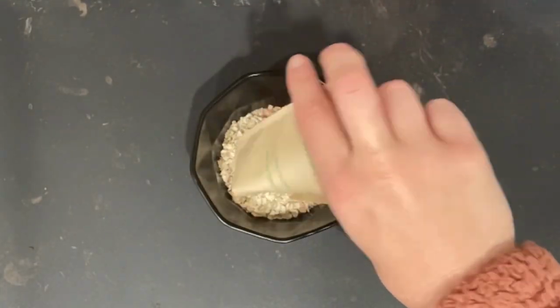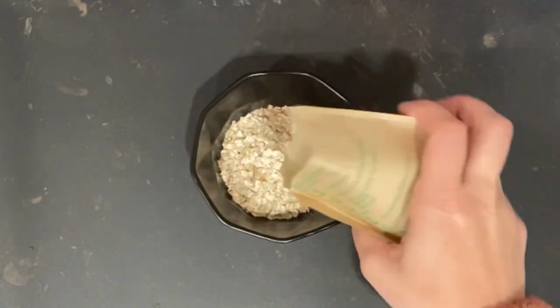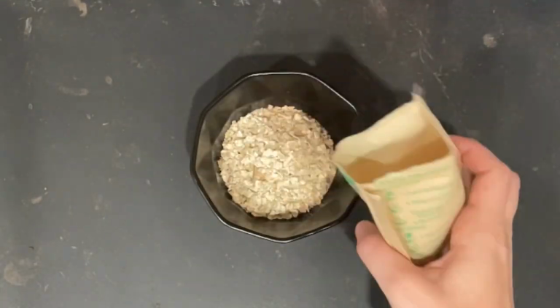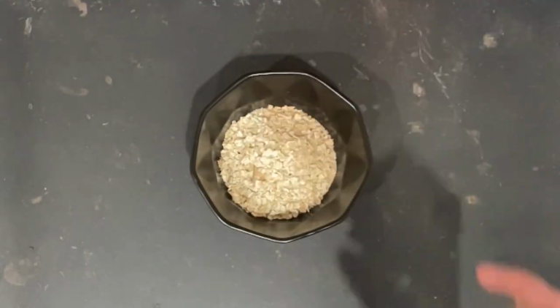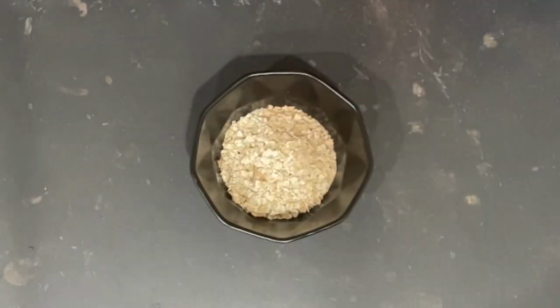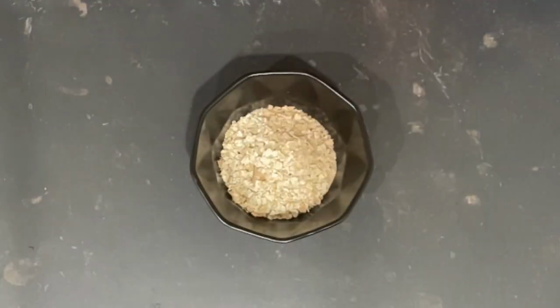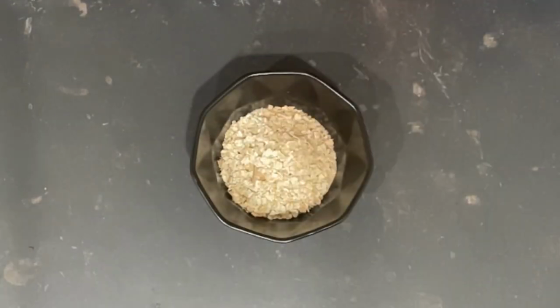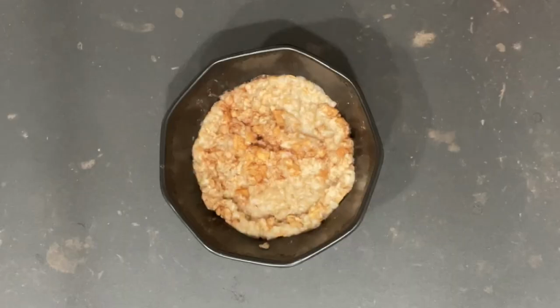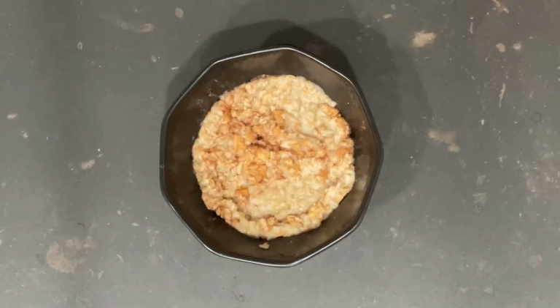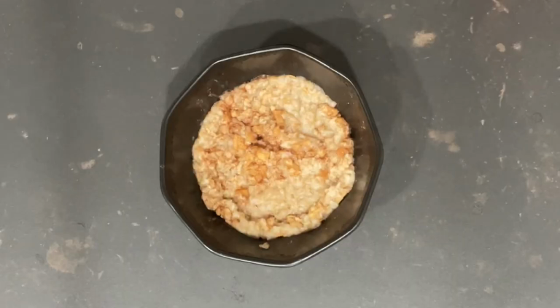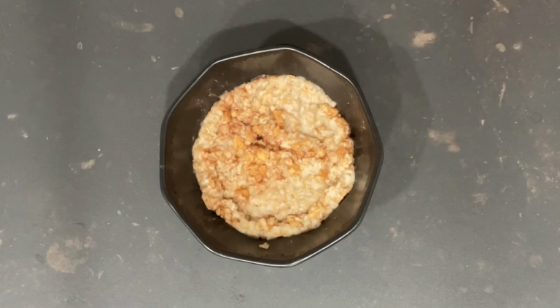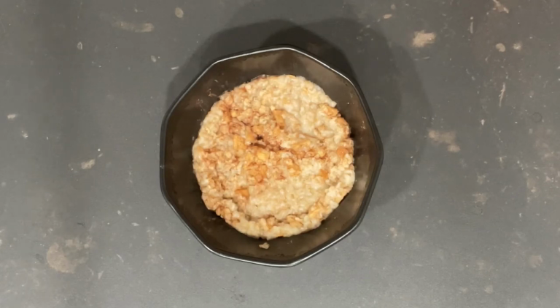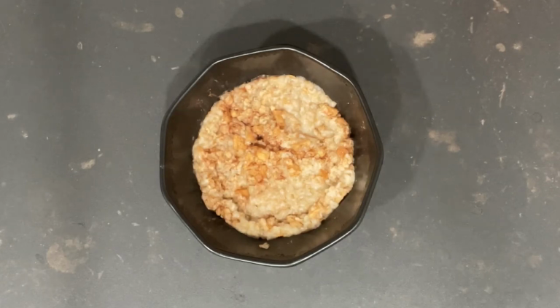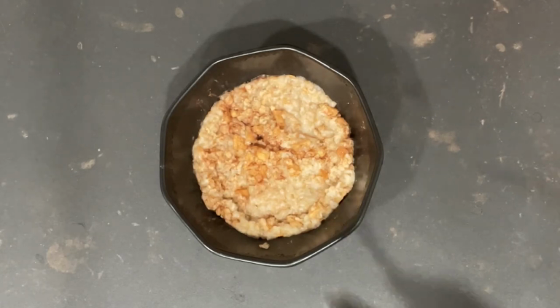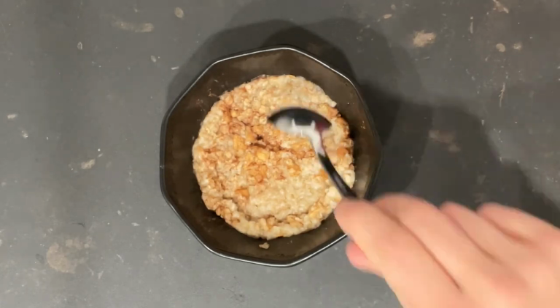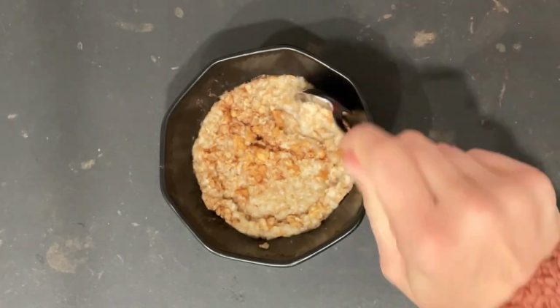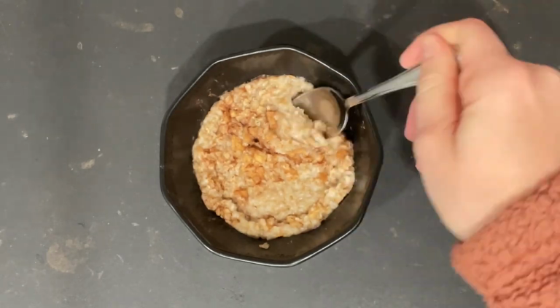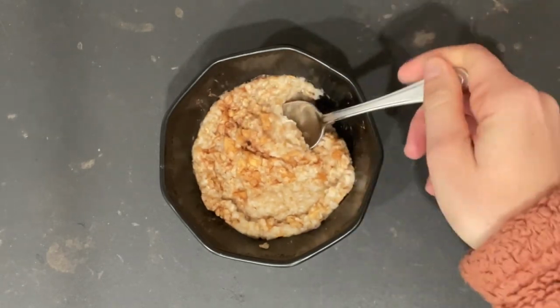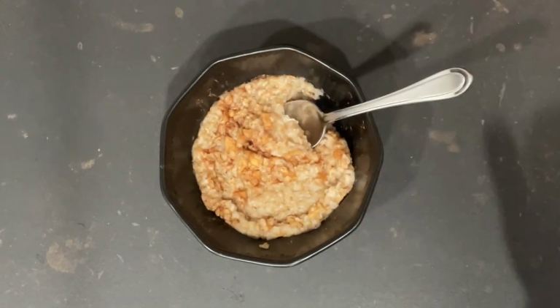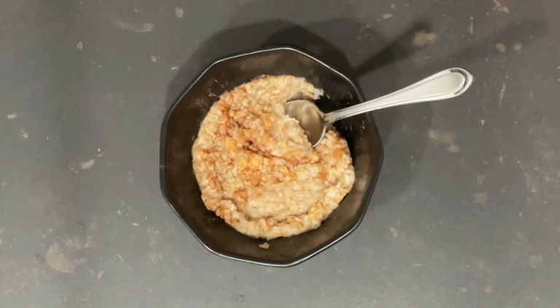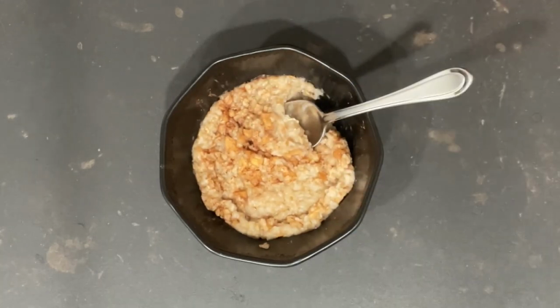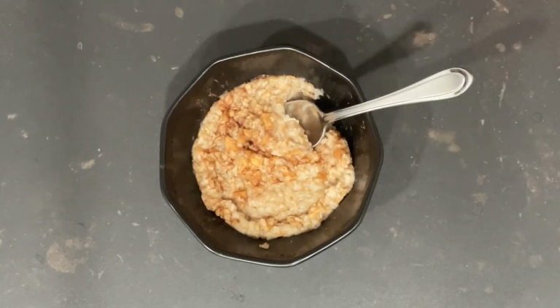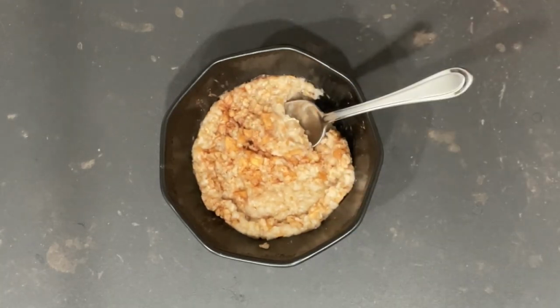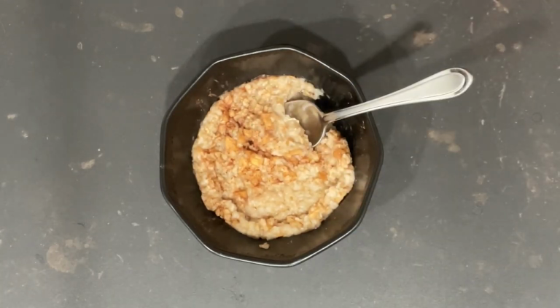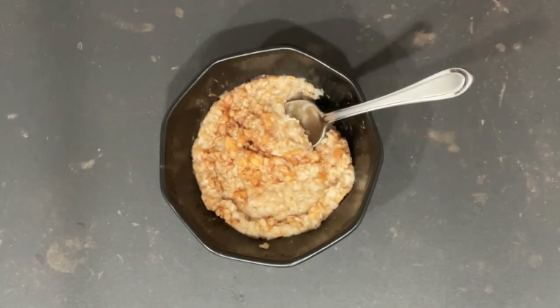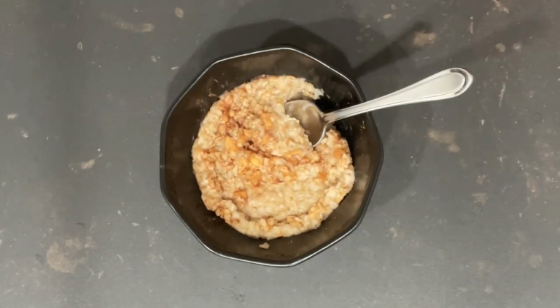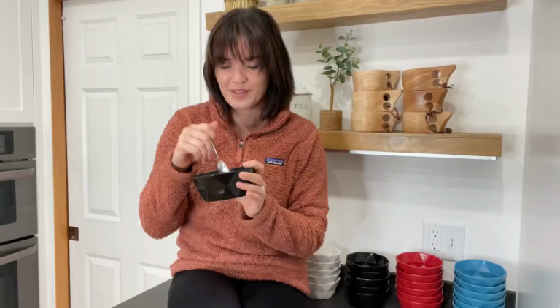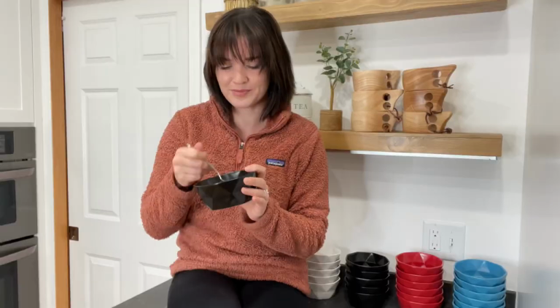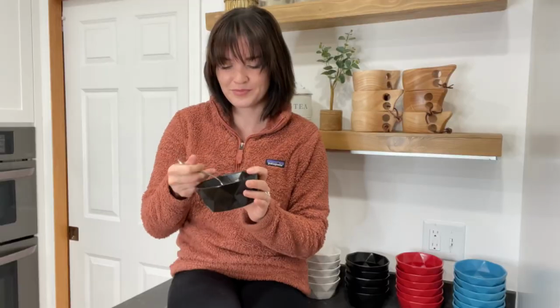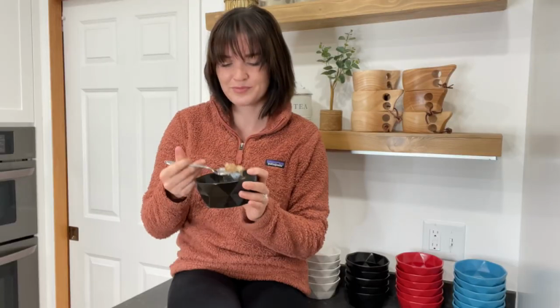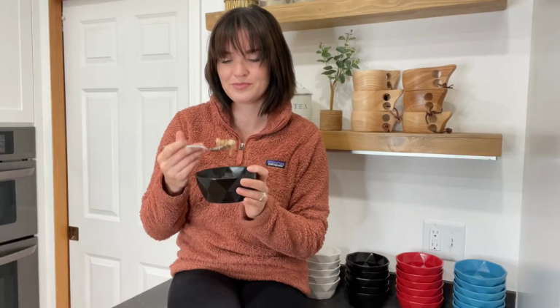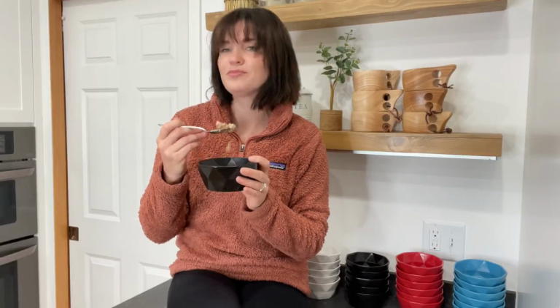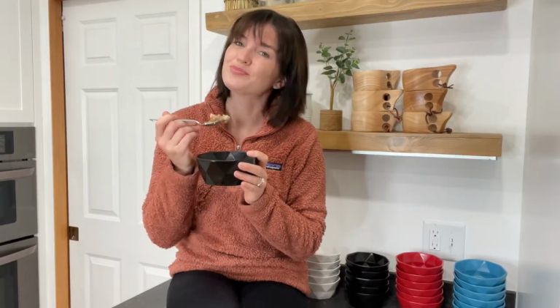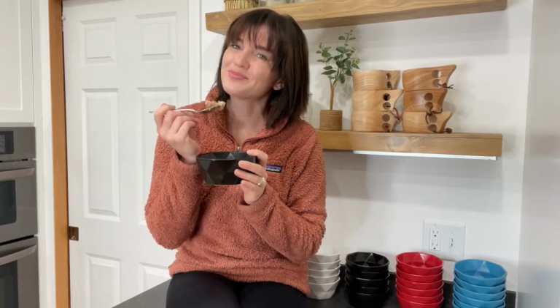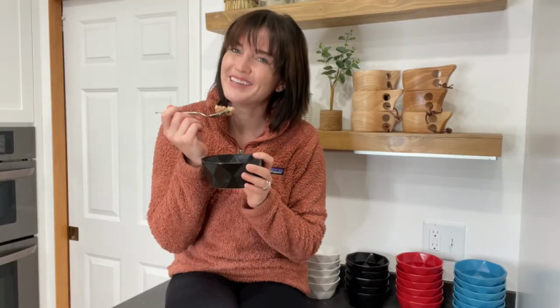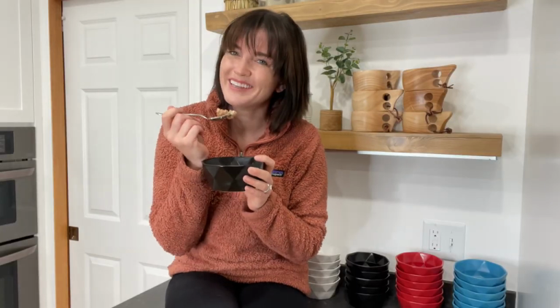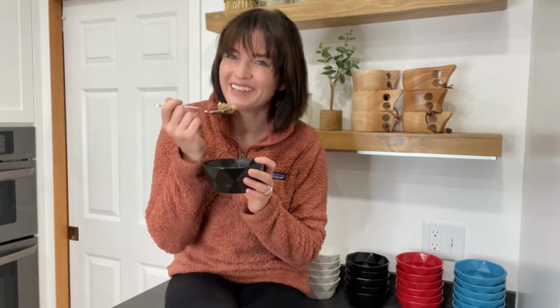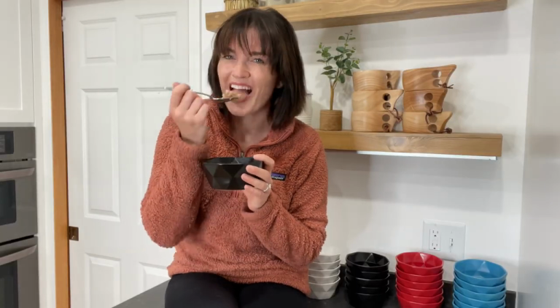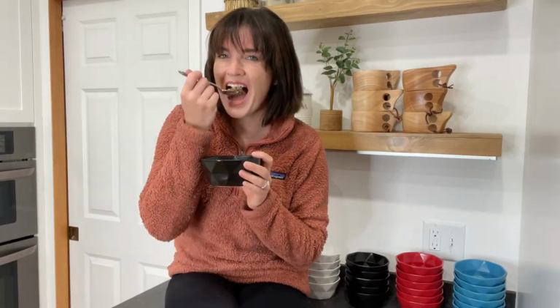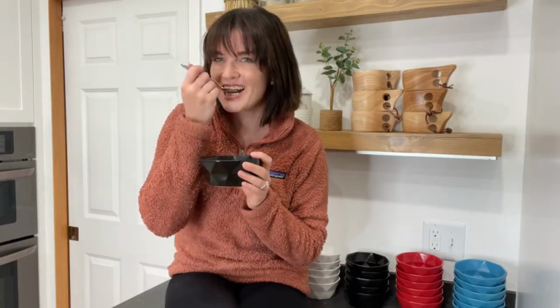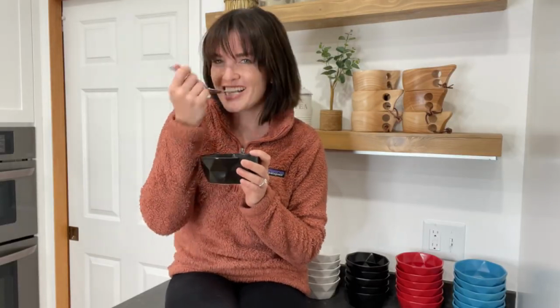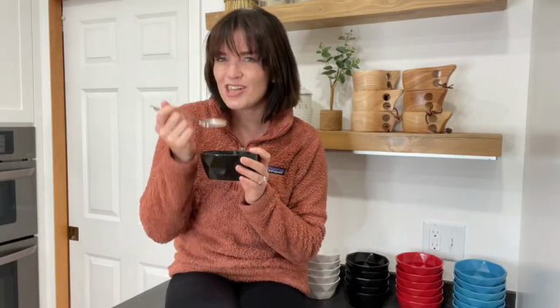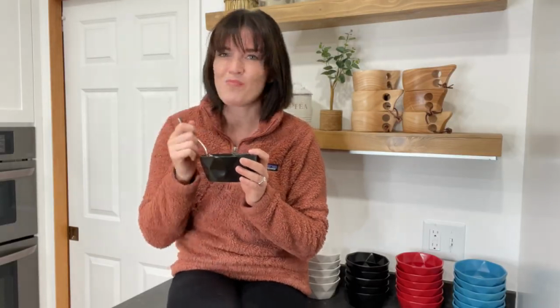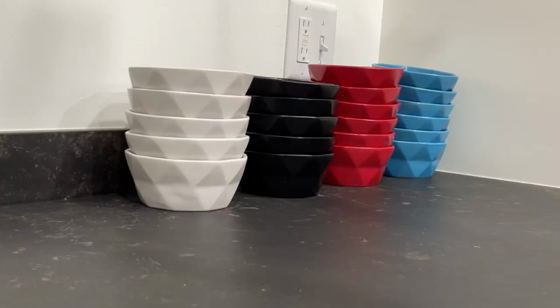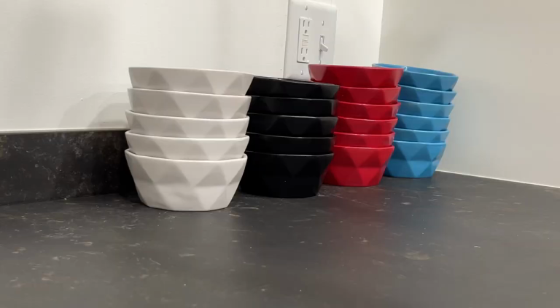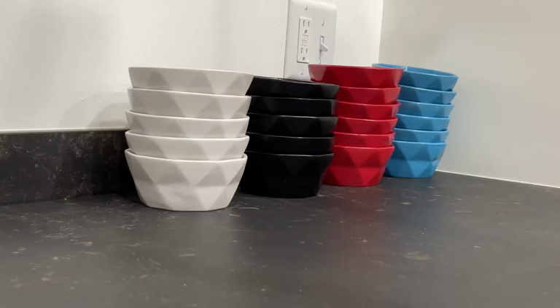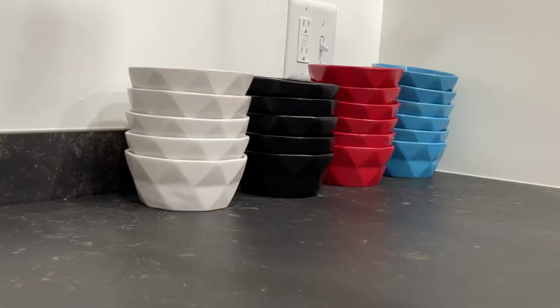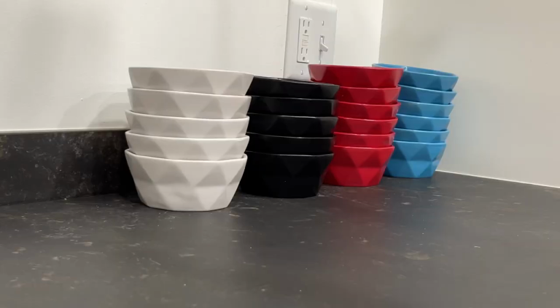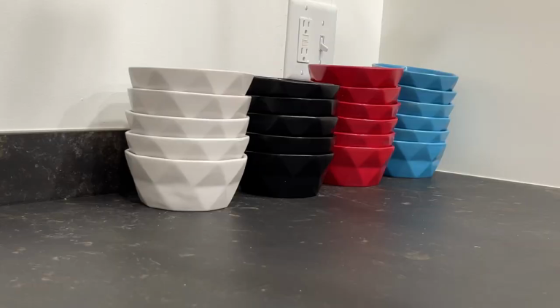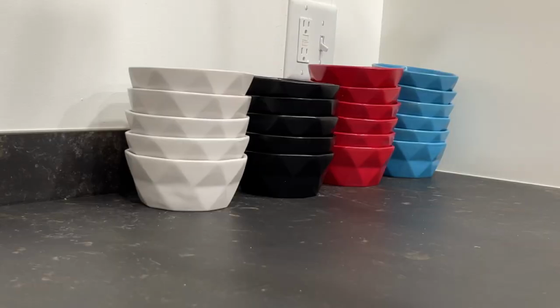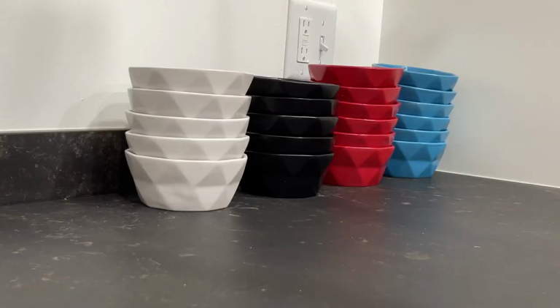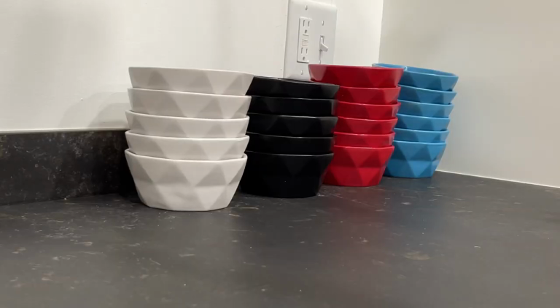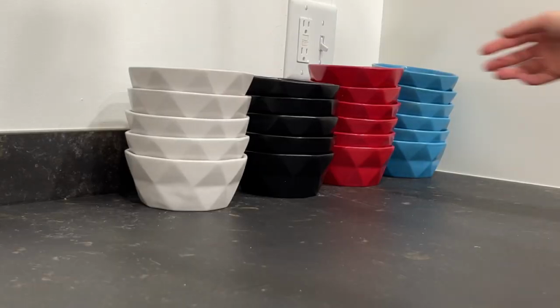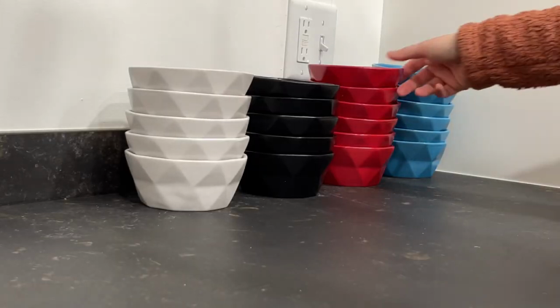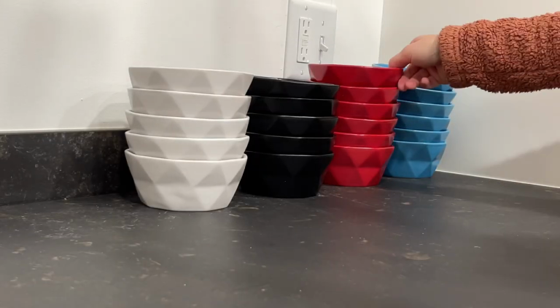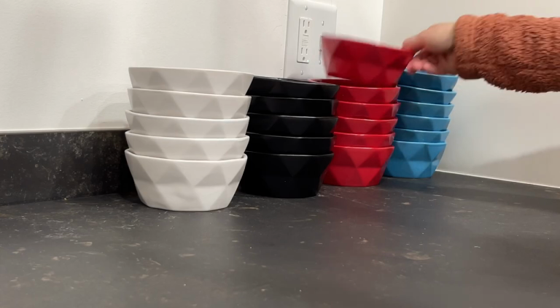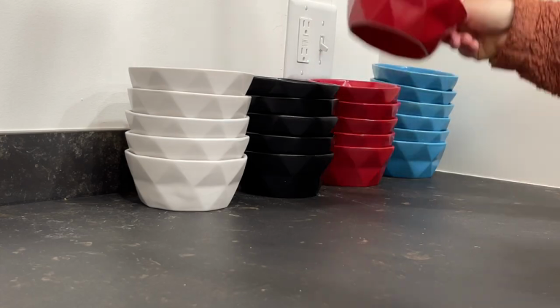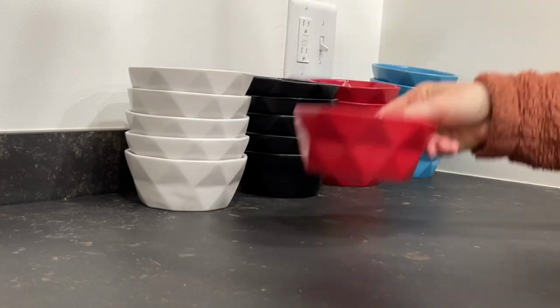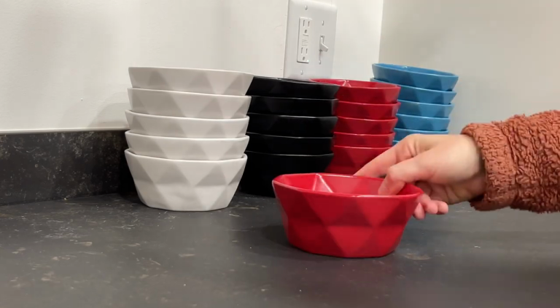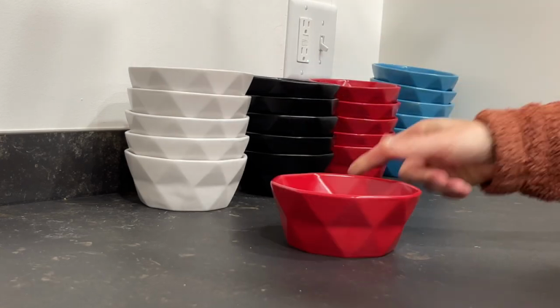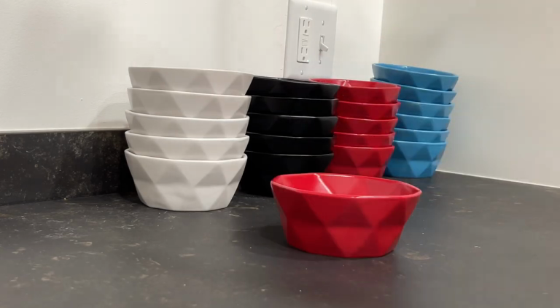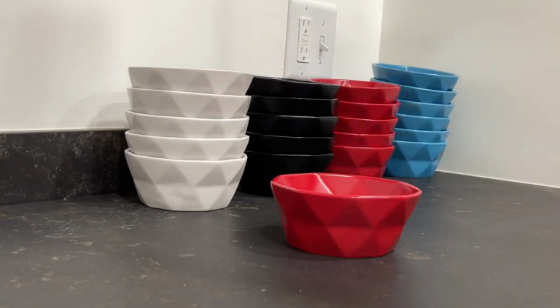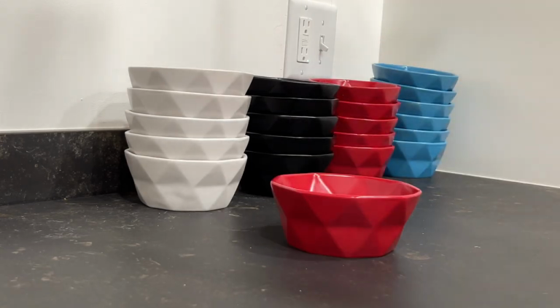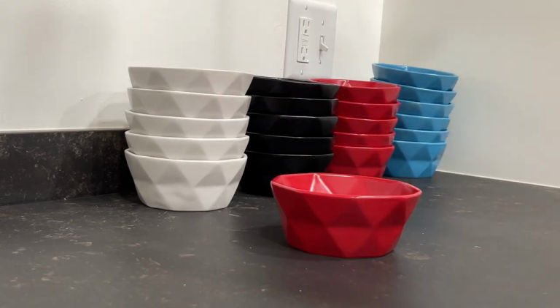These ceramic bowls have great uses for soup, entrees, pasta, stews, ramen noodles, ice cream, and more — options really are endless.